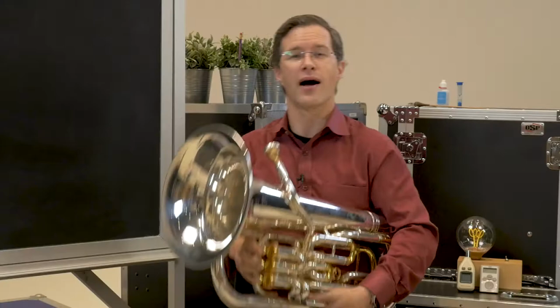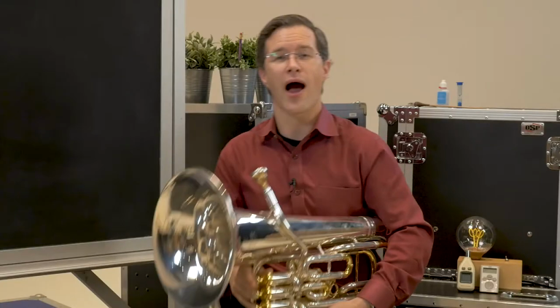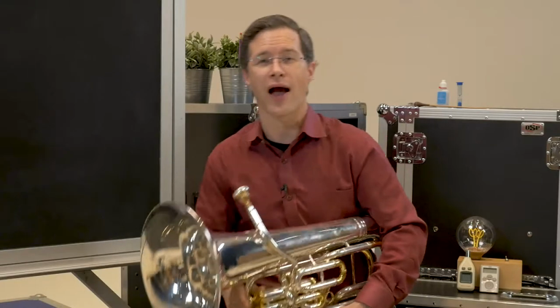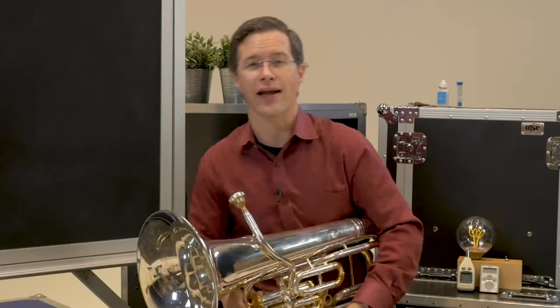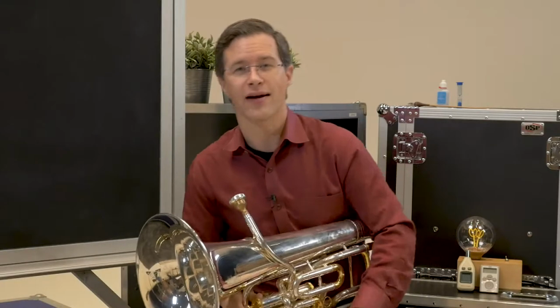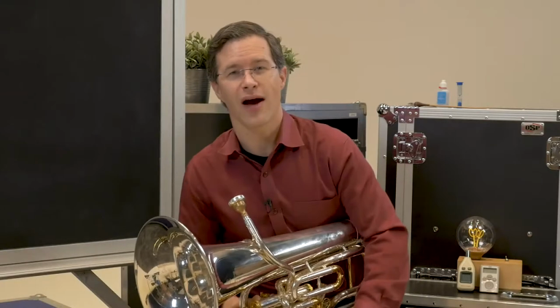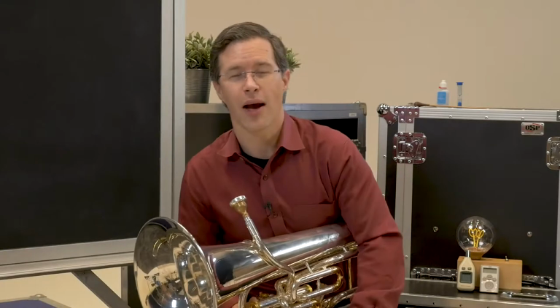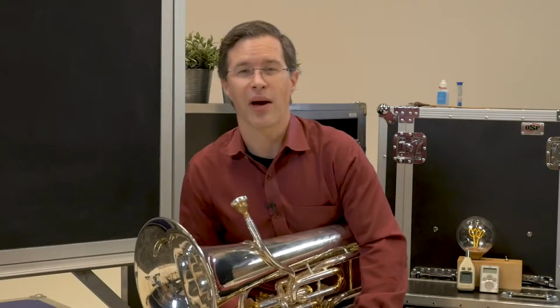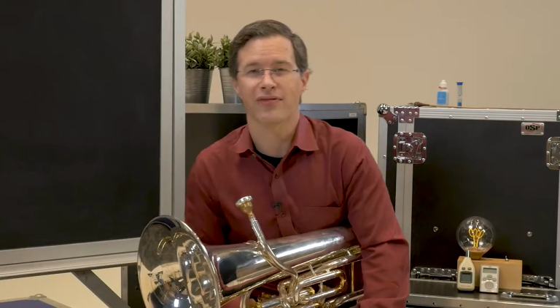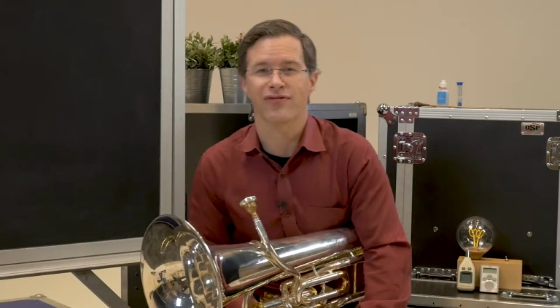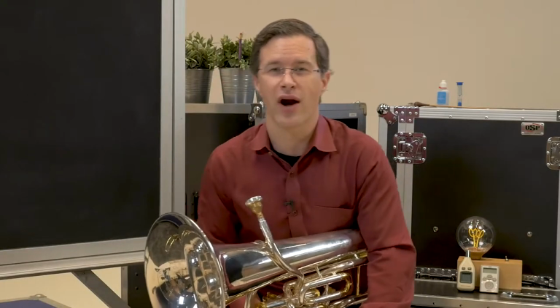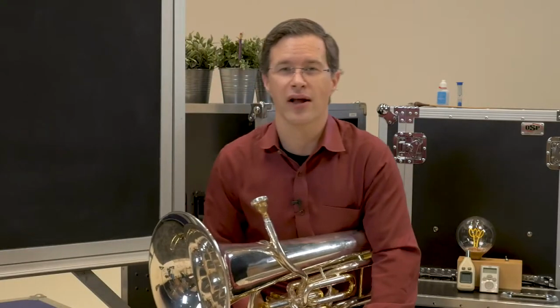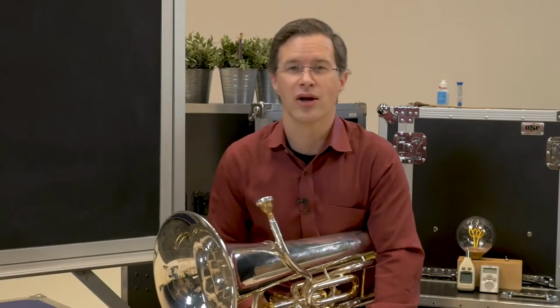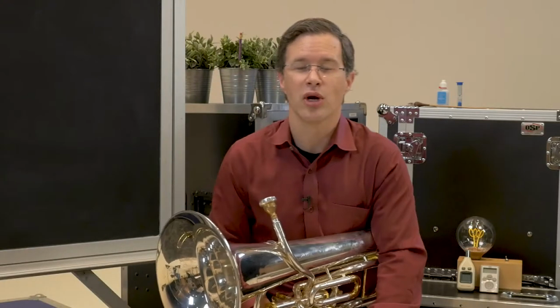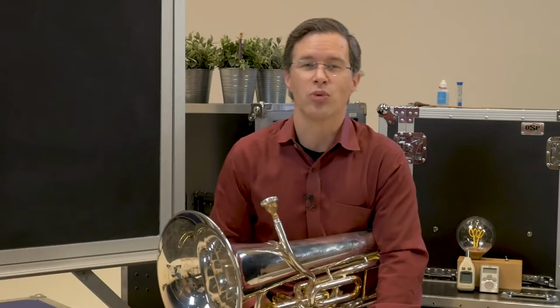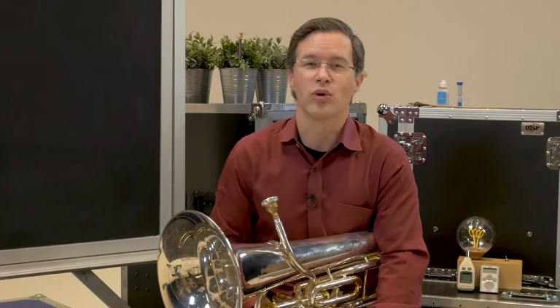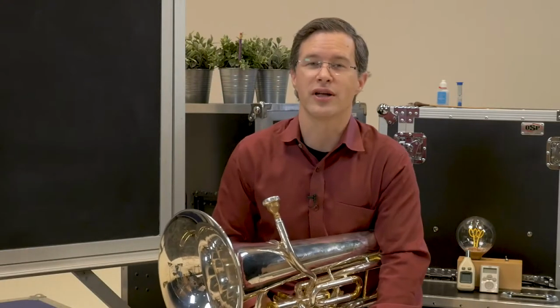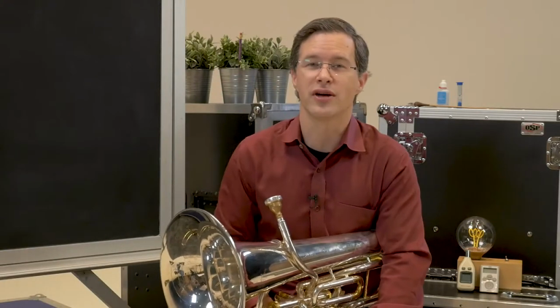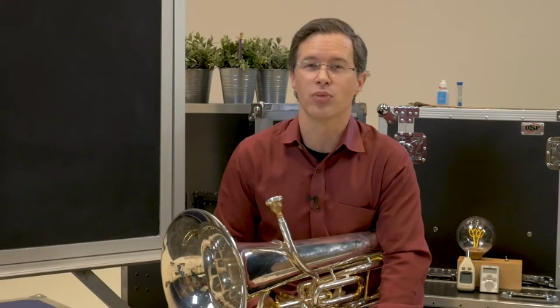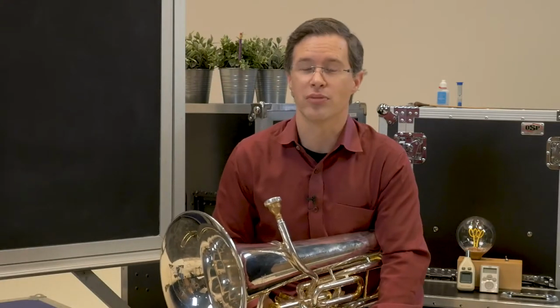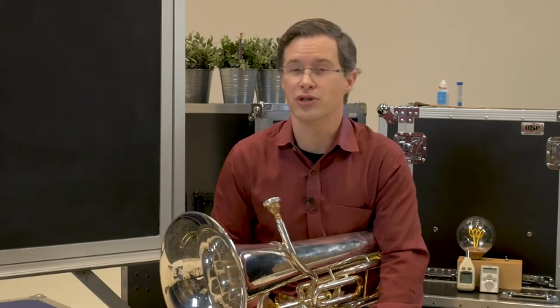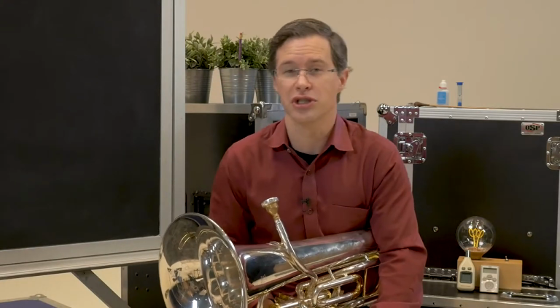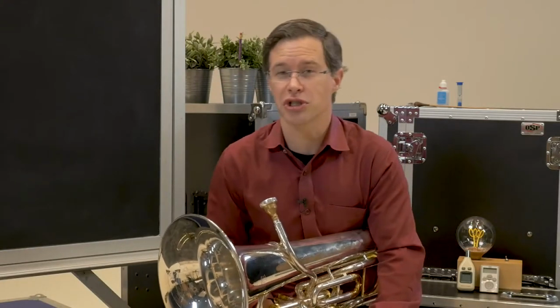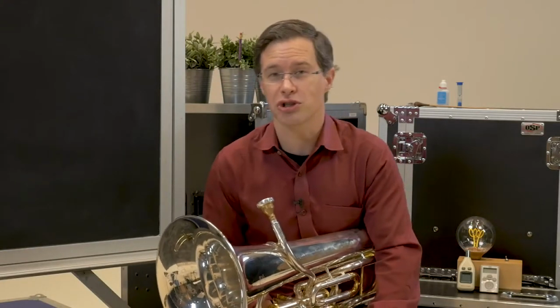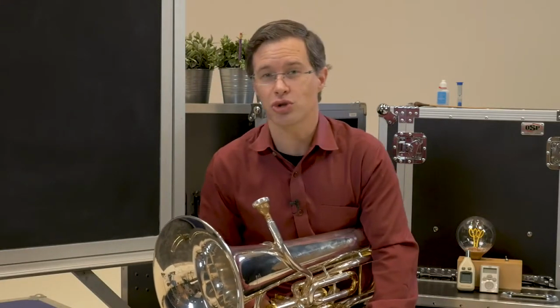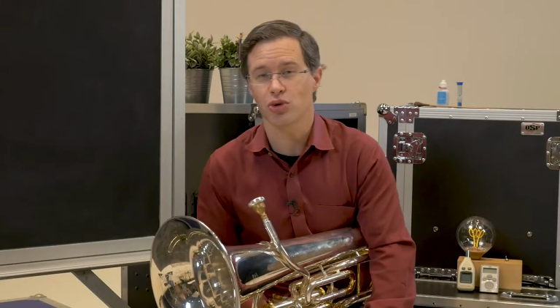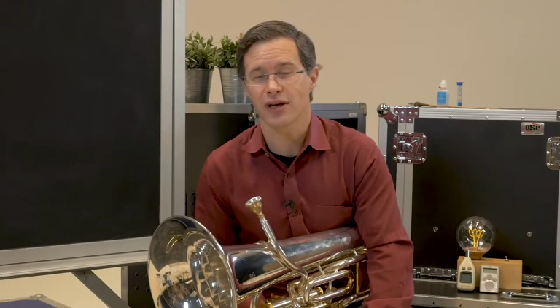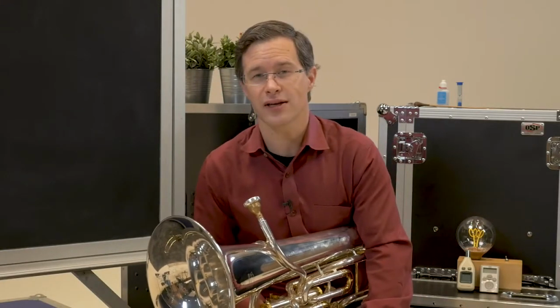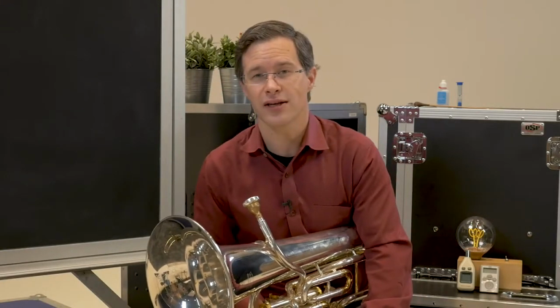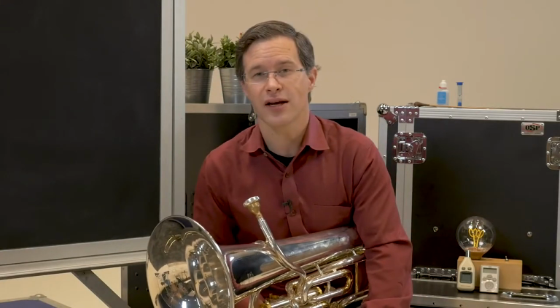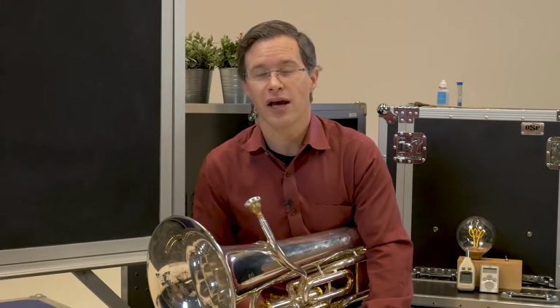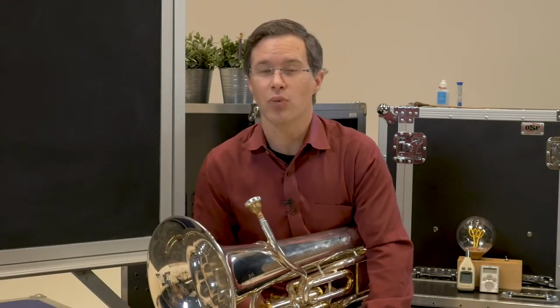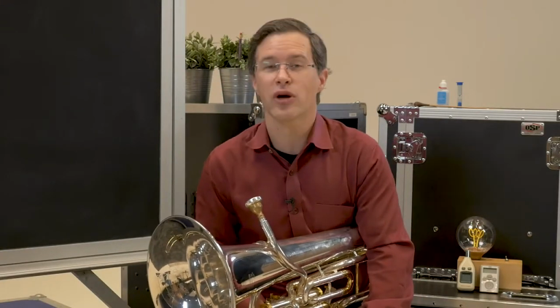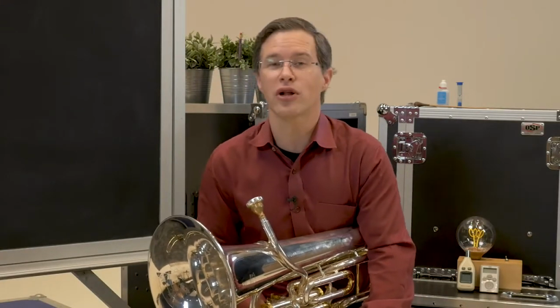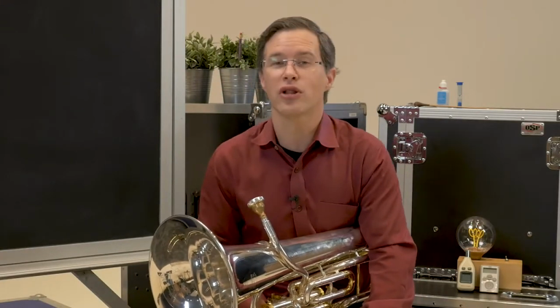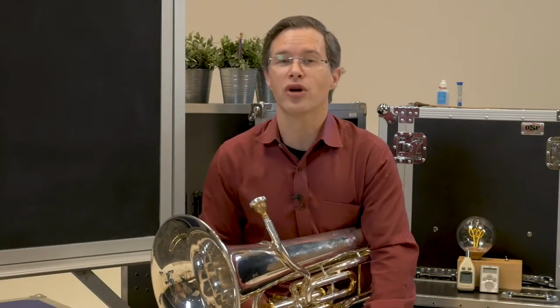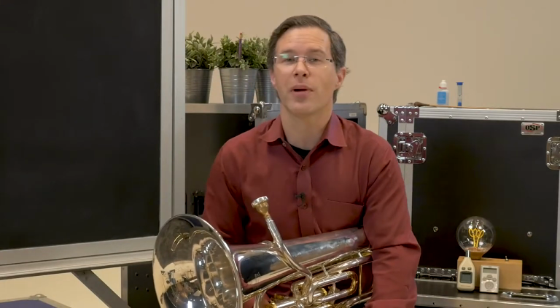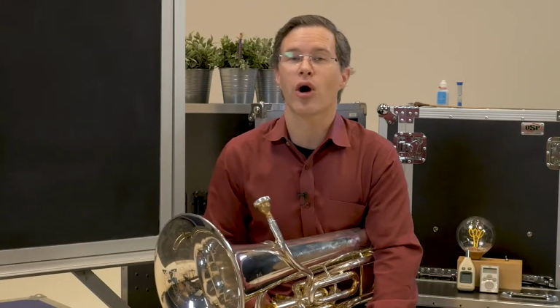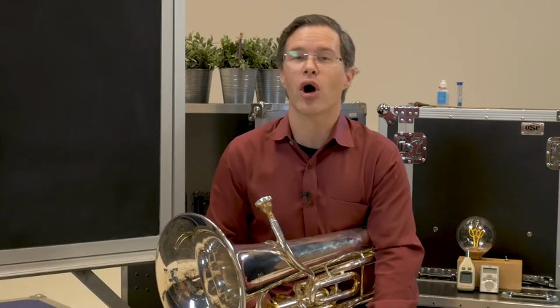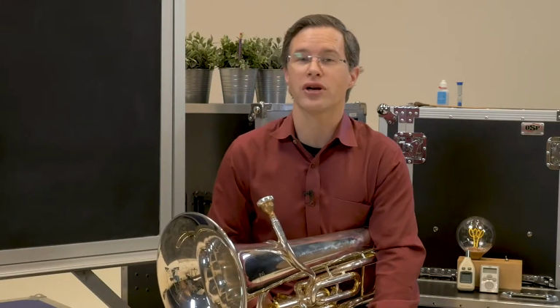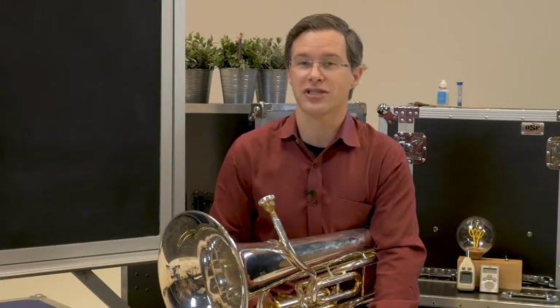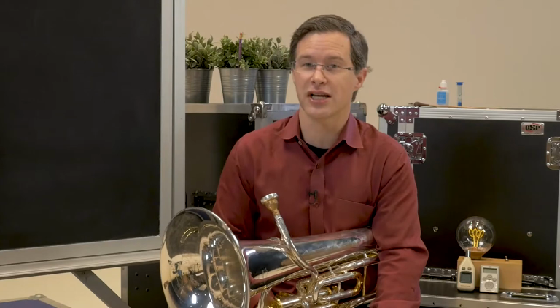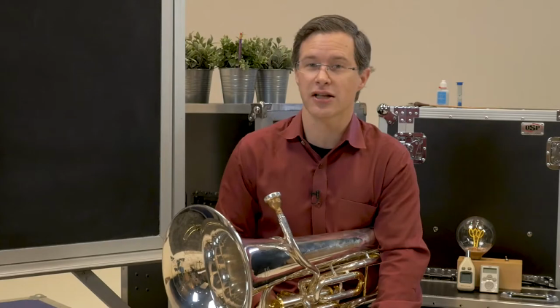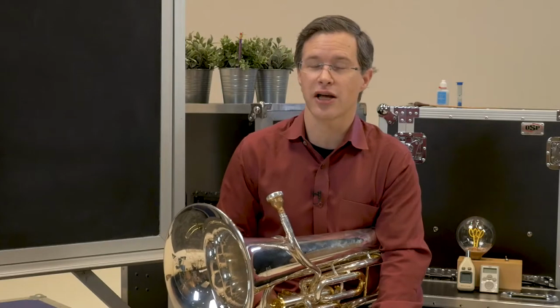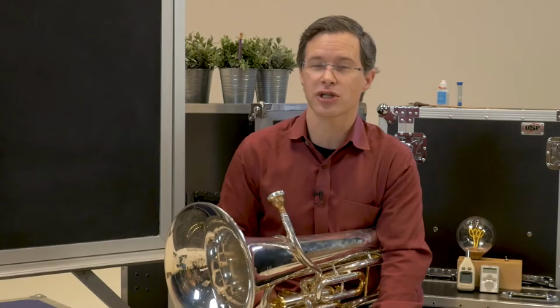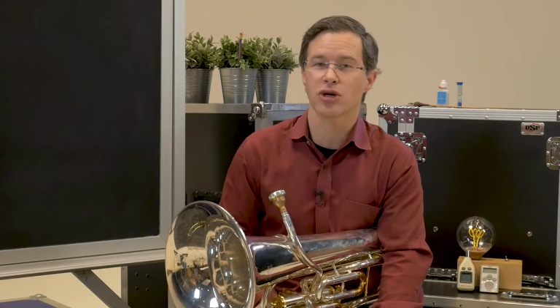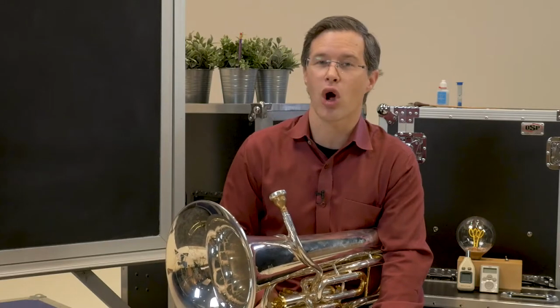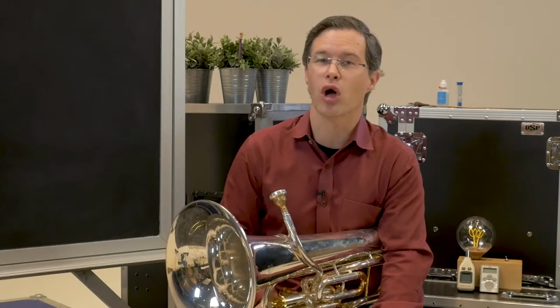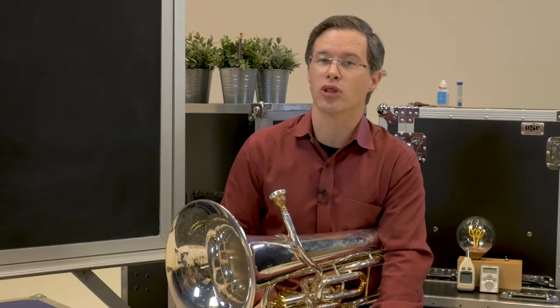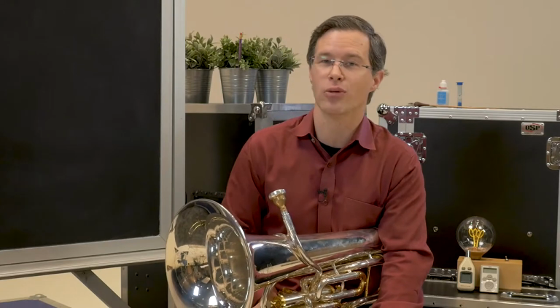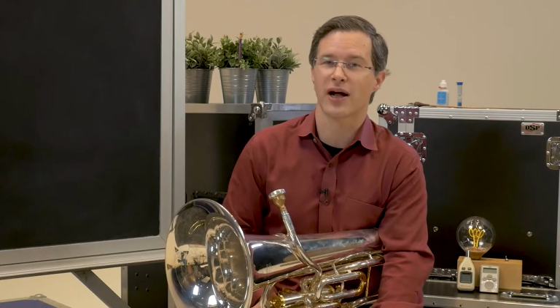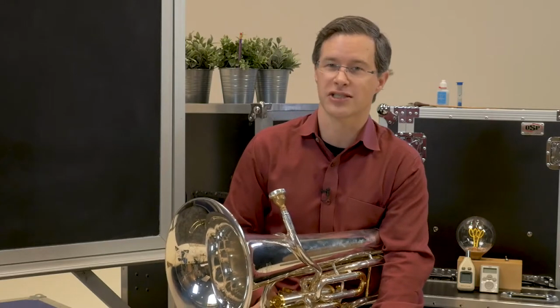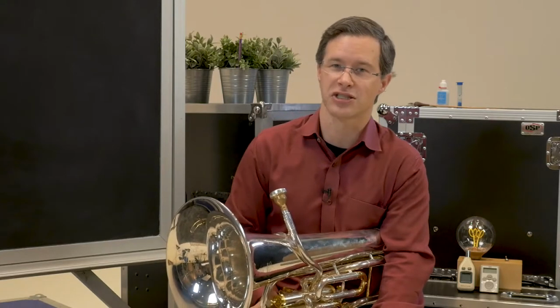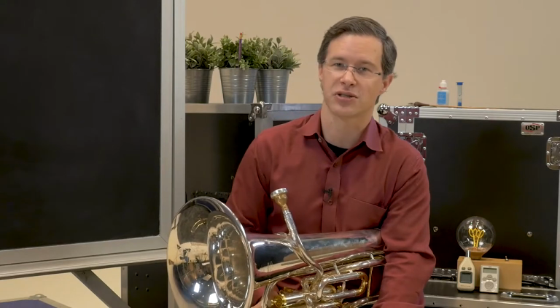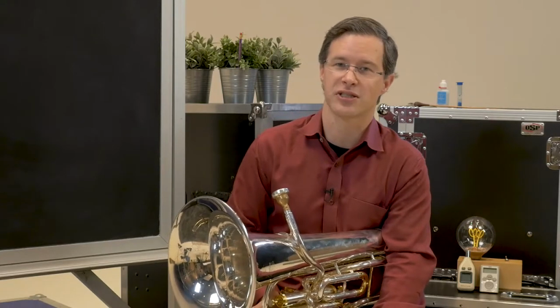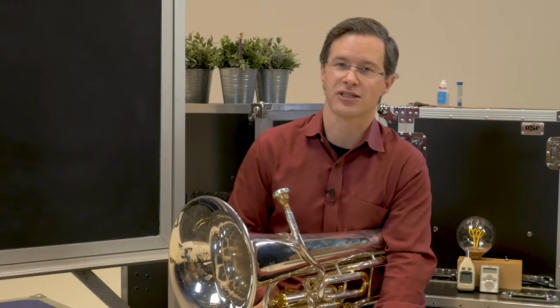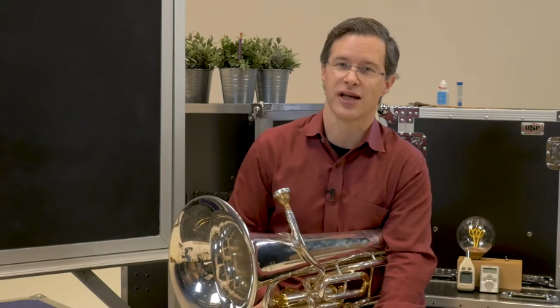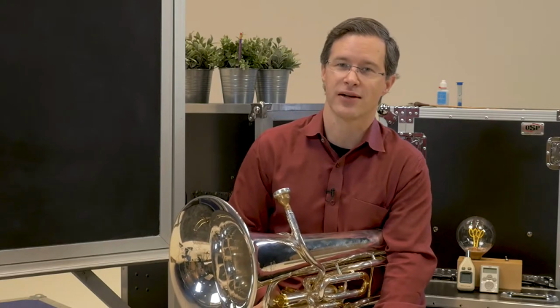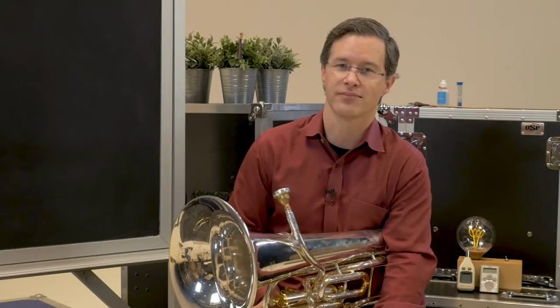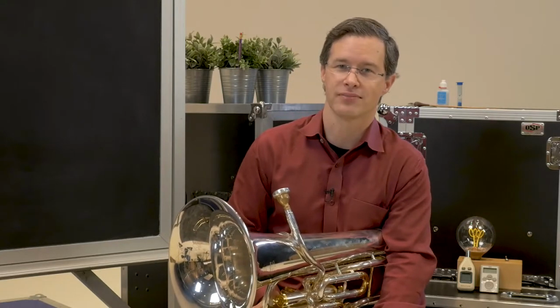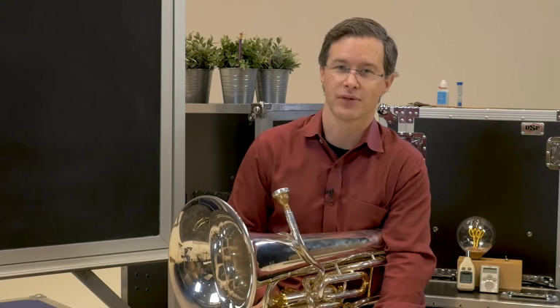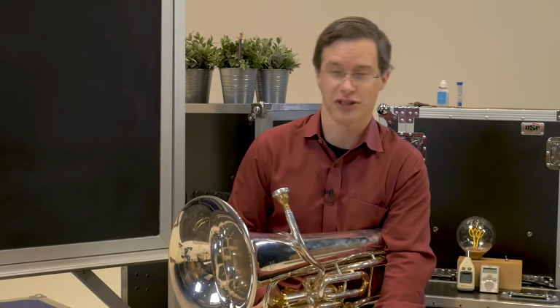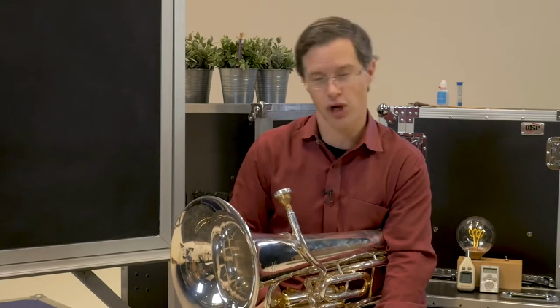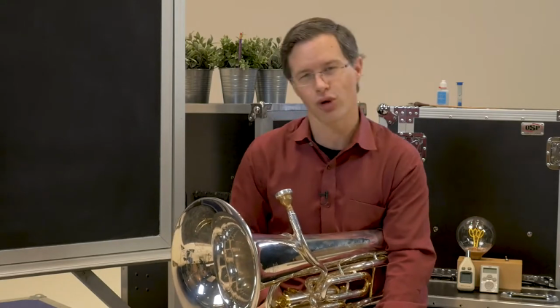Hi, I'm Adam Frey. We're here with Musicians Toolkit, and we're going to learn about articulation on low brass instruments today. Let's go!